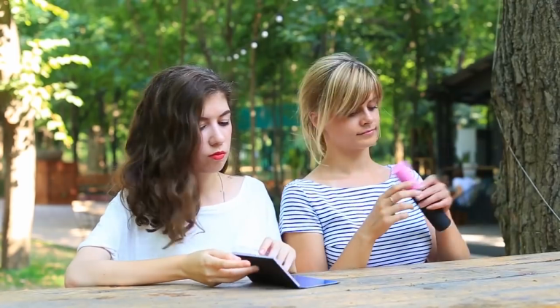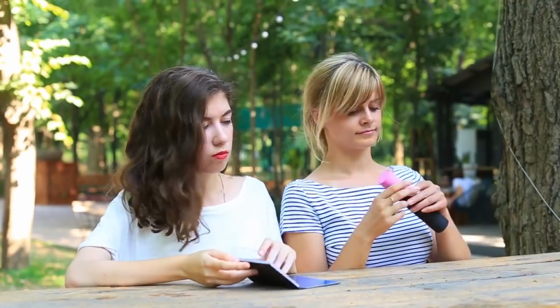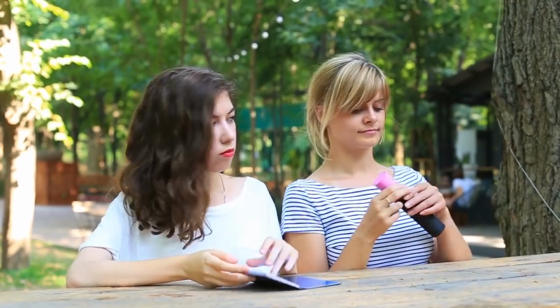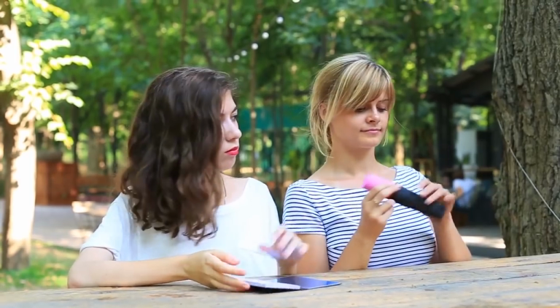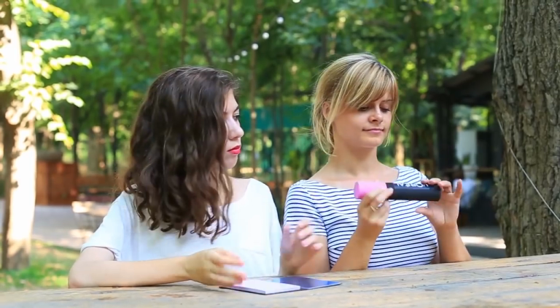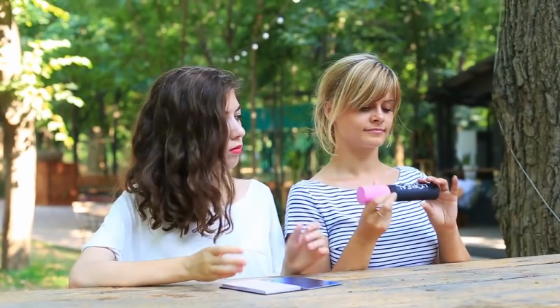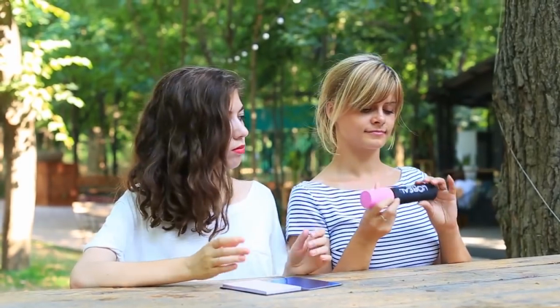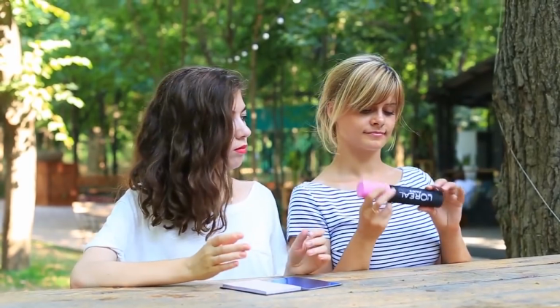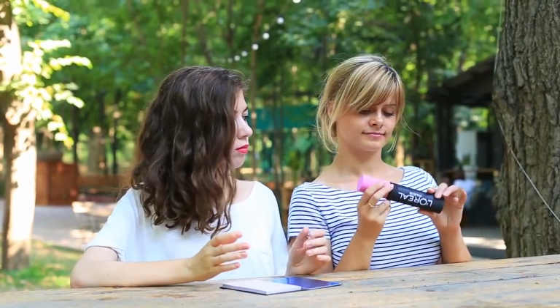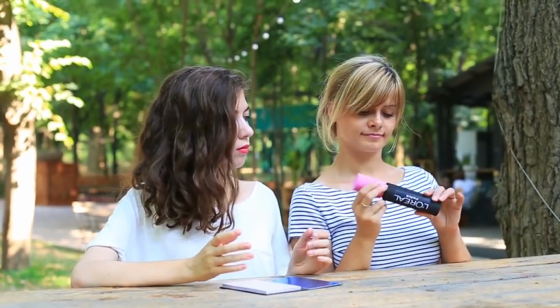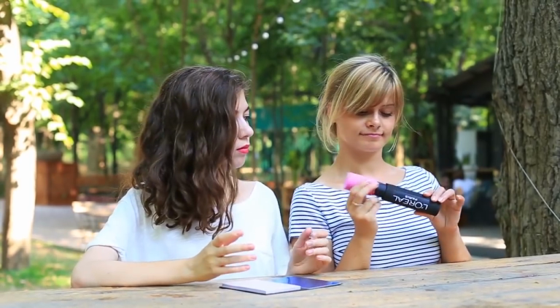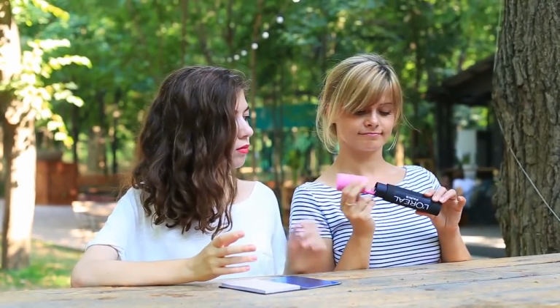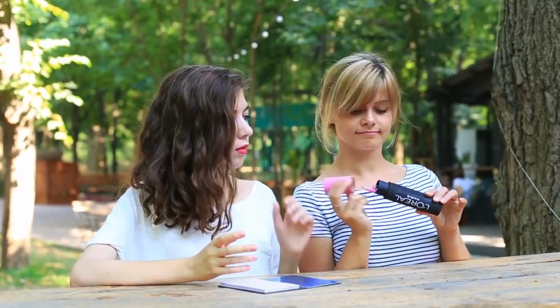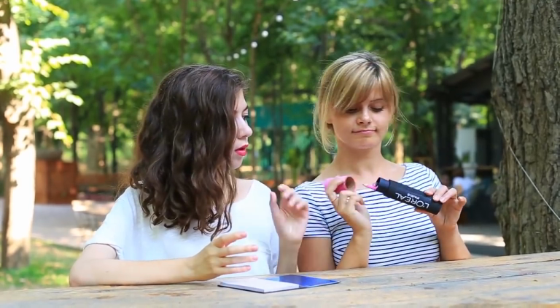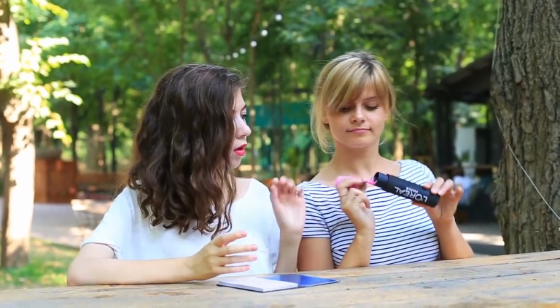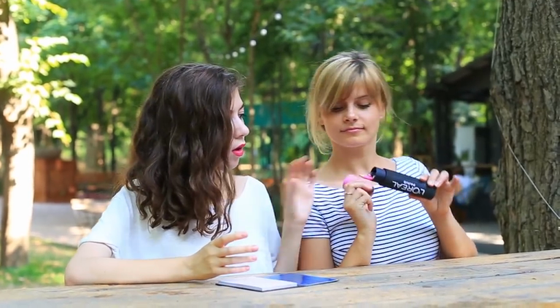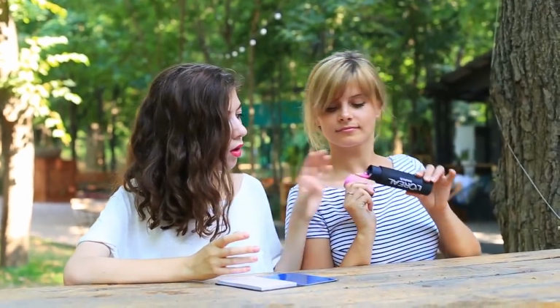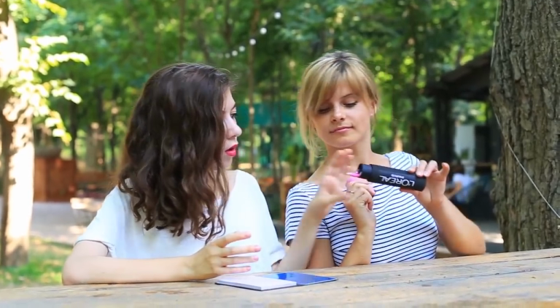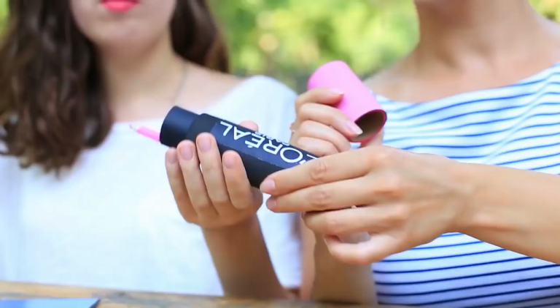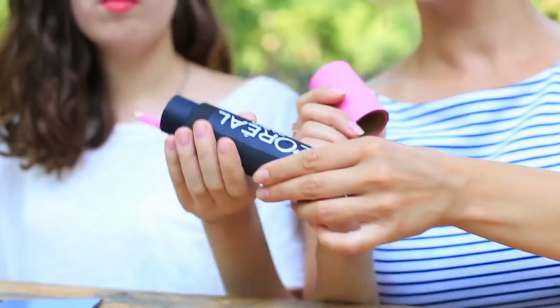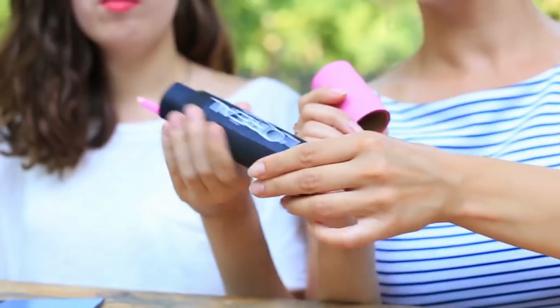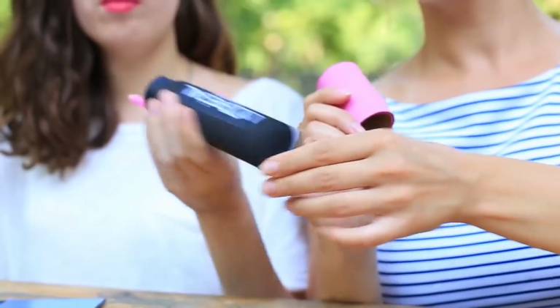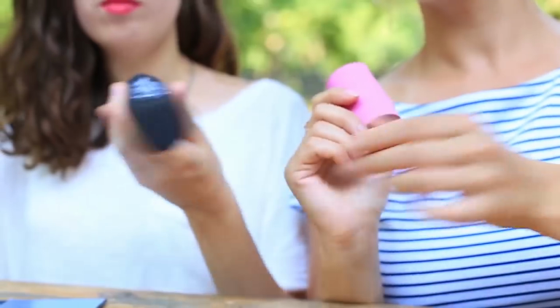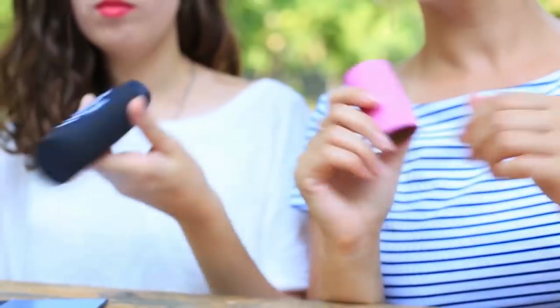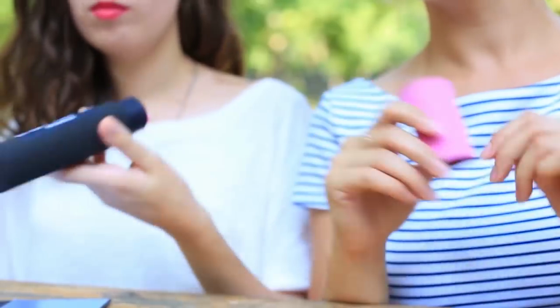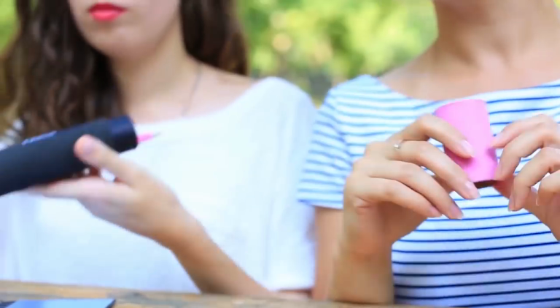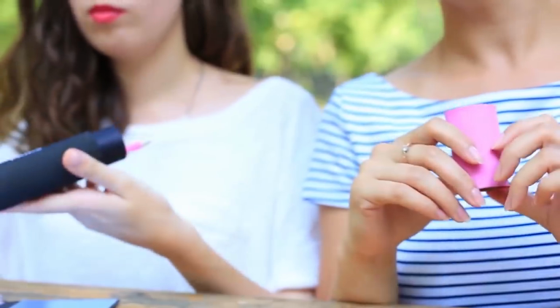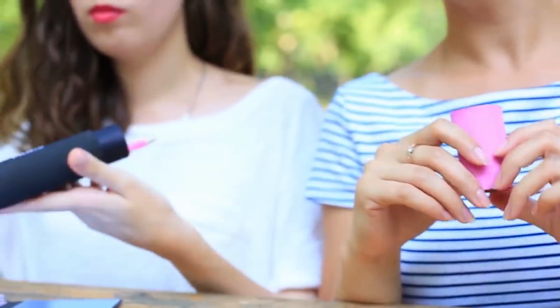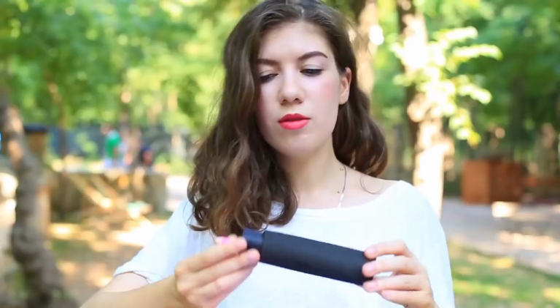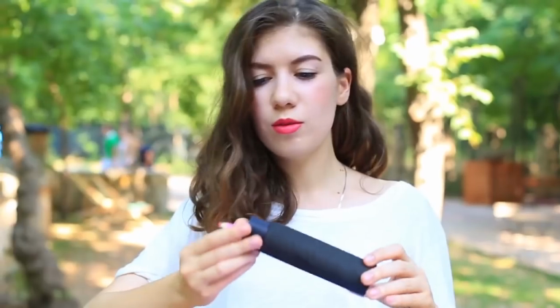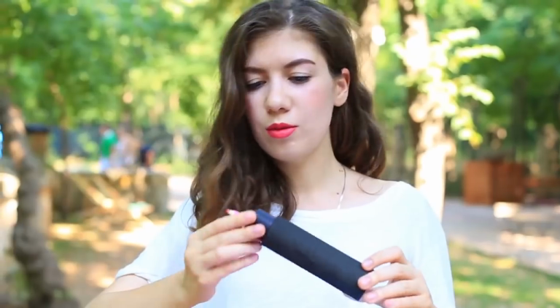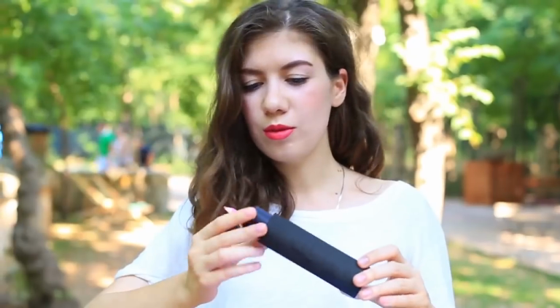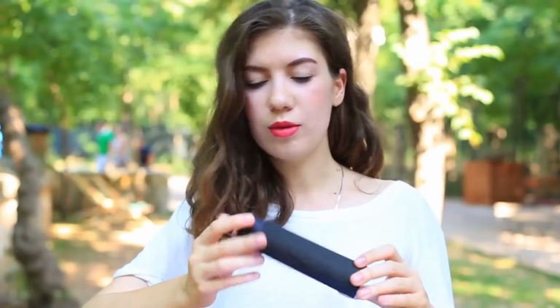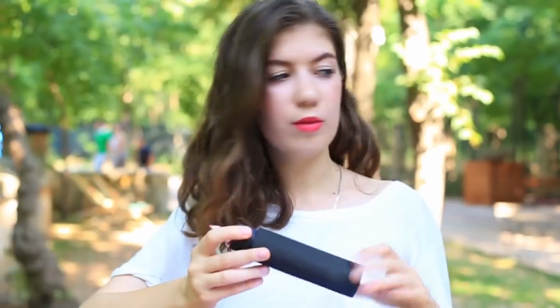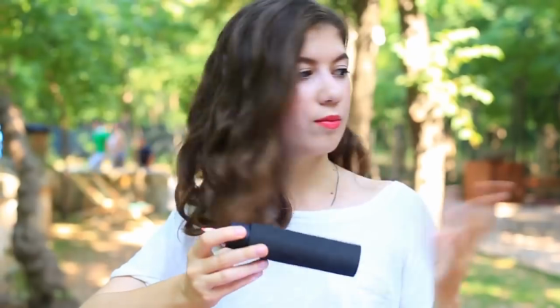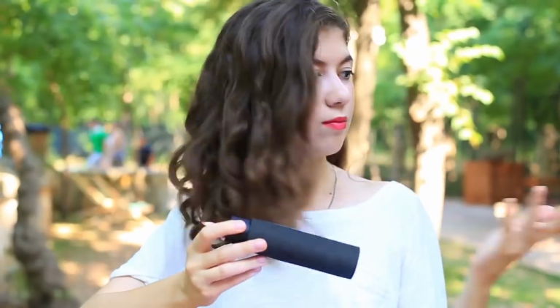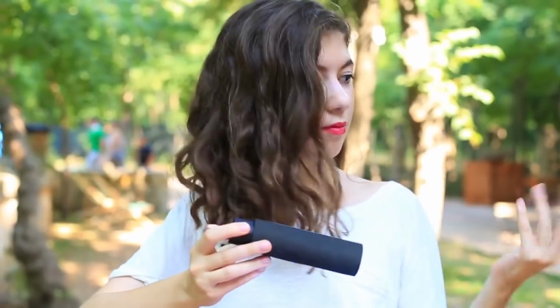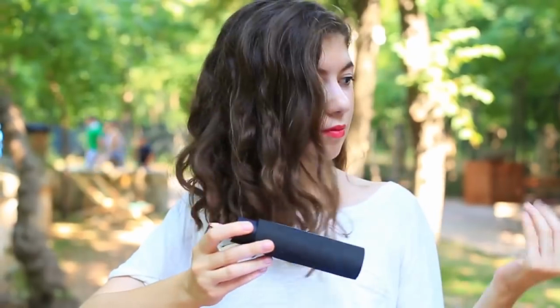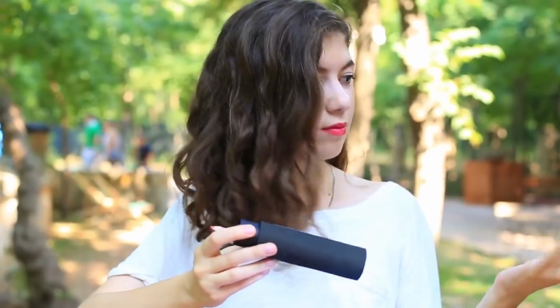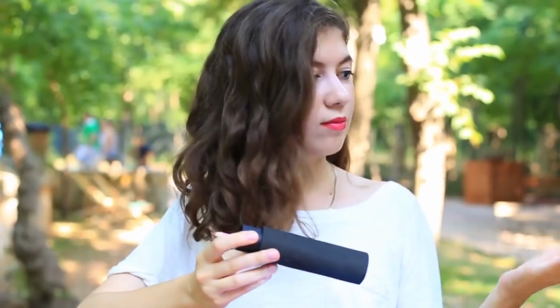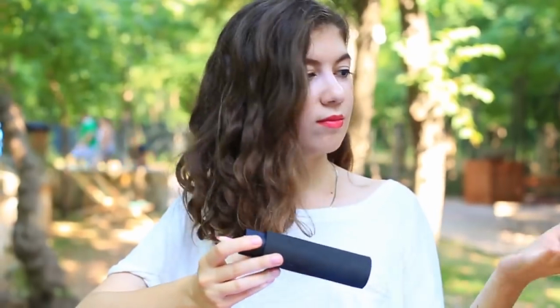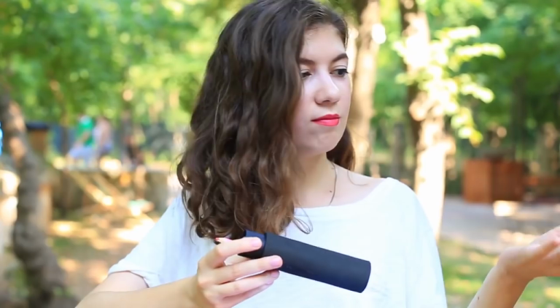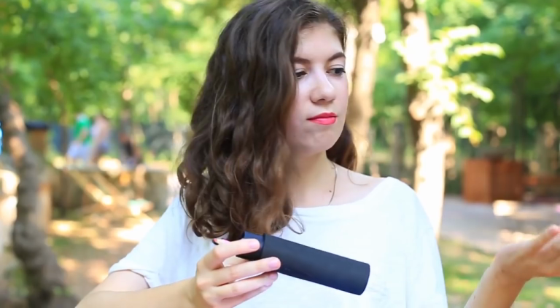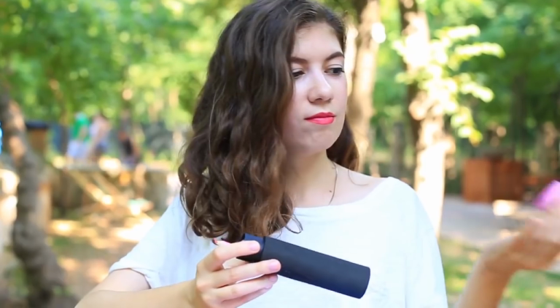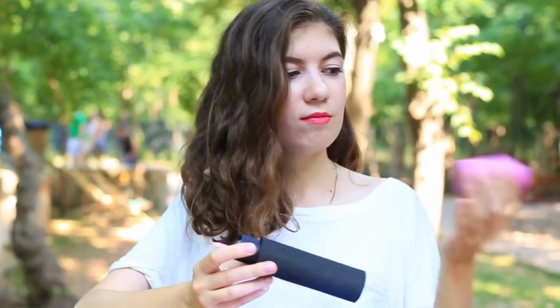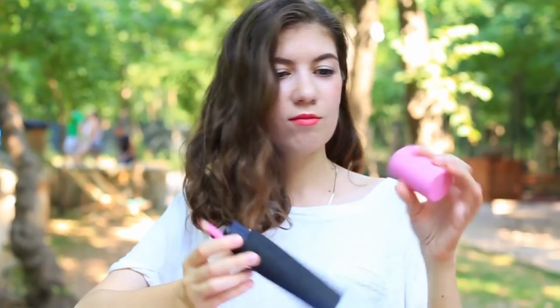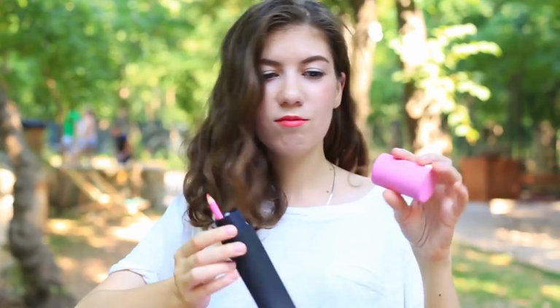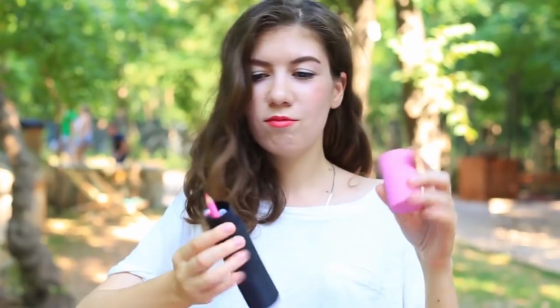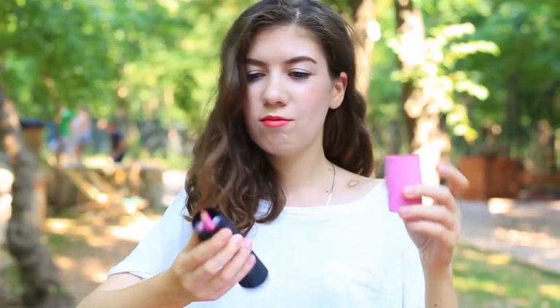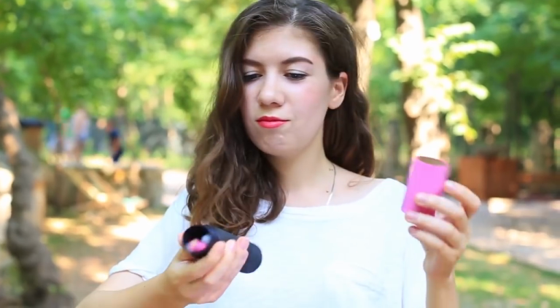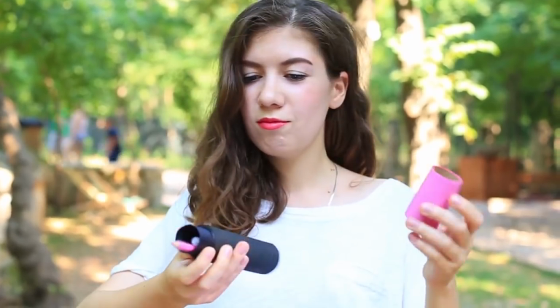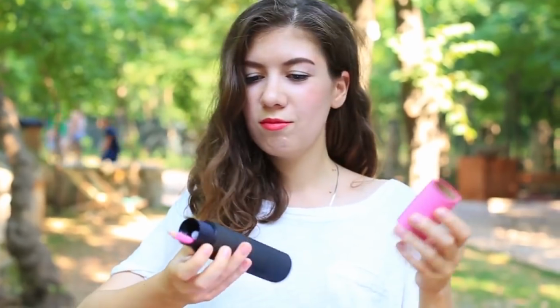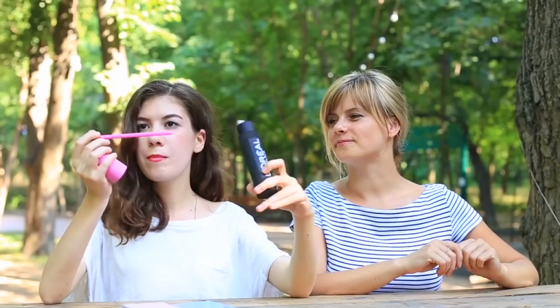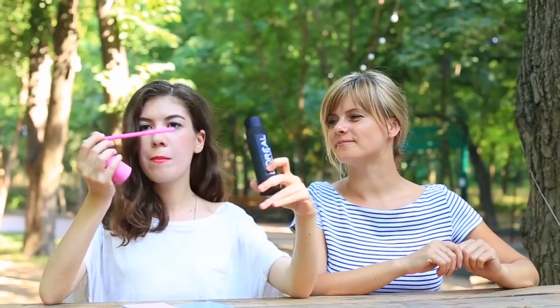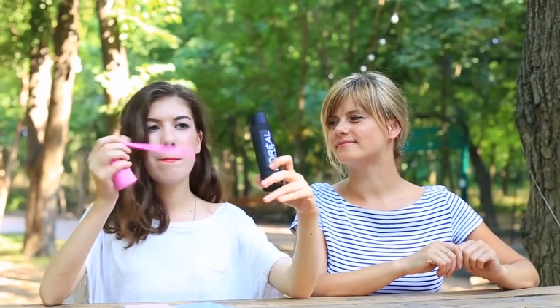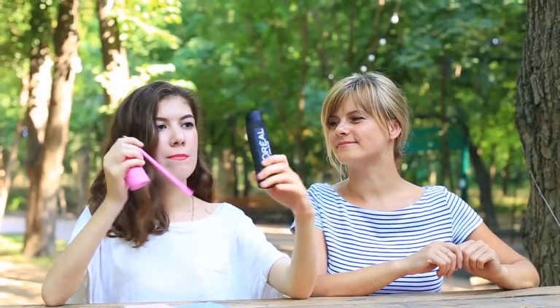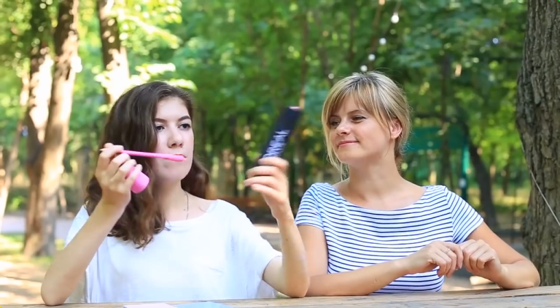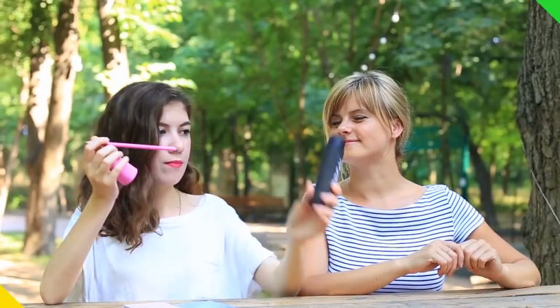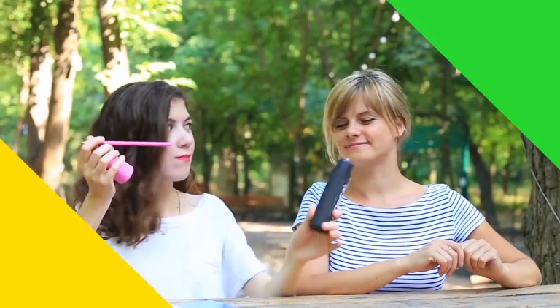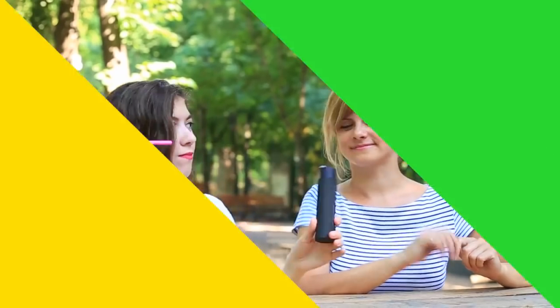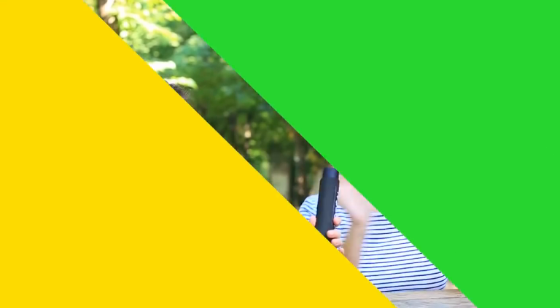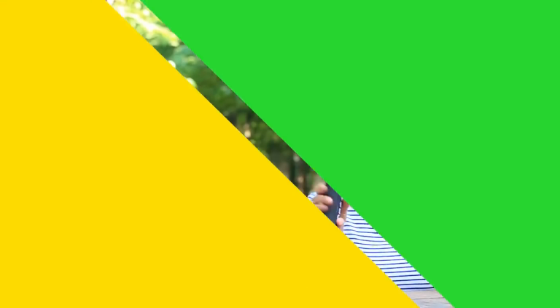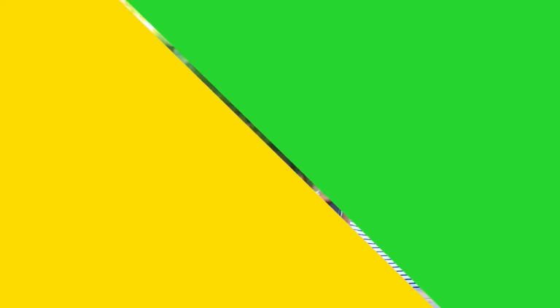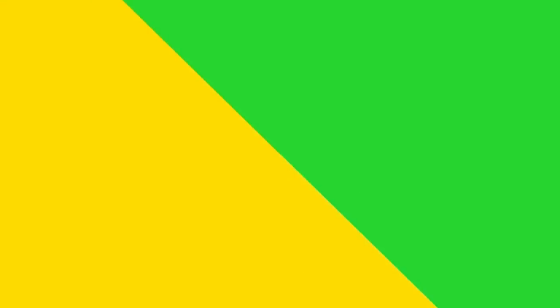I also have something to impress her — I'll let her take a pen from my giant lipstick pencil case. She did like it!